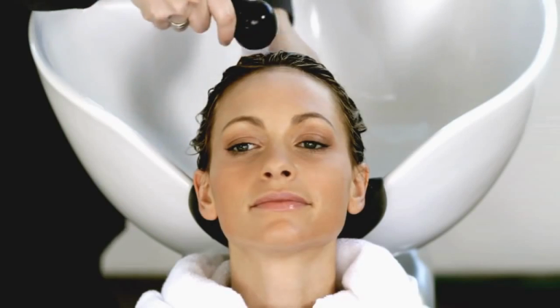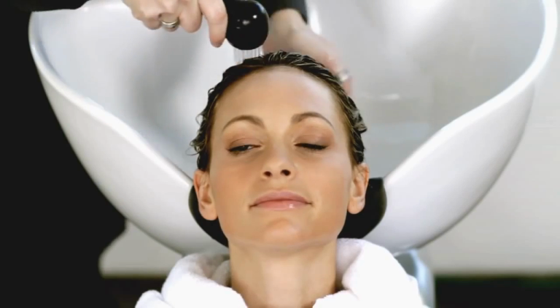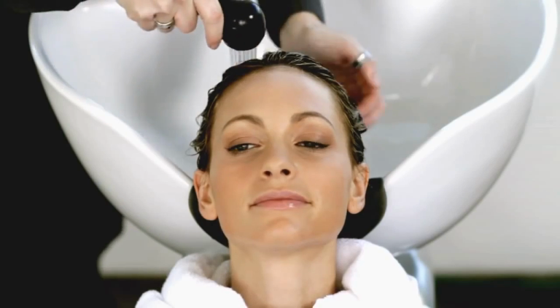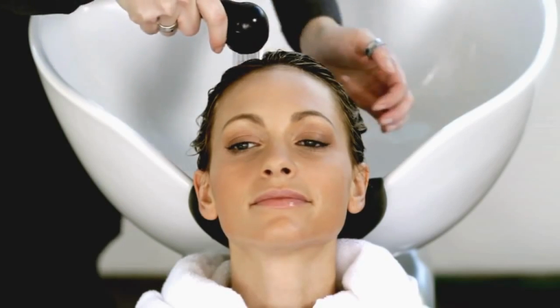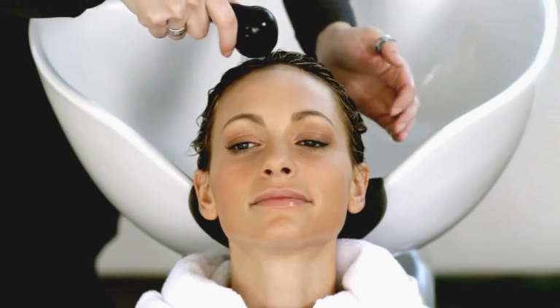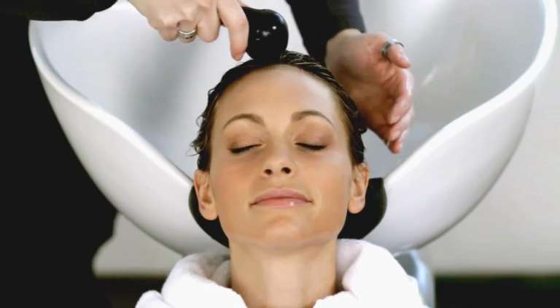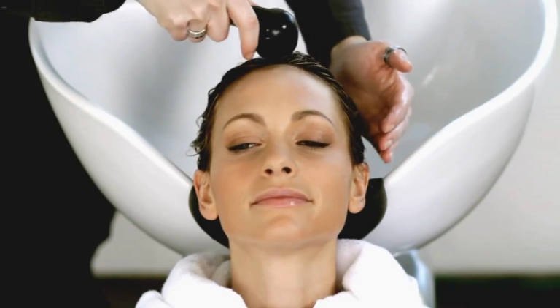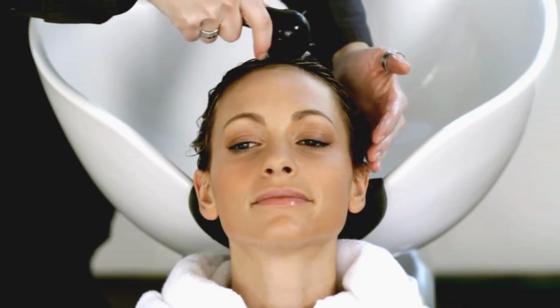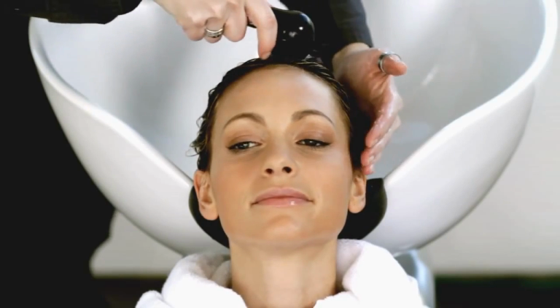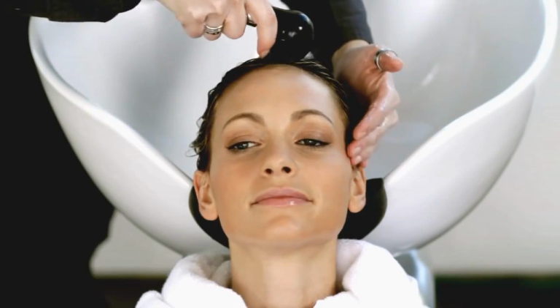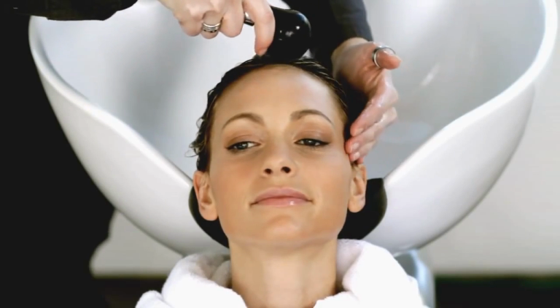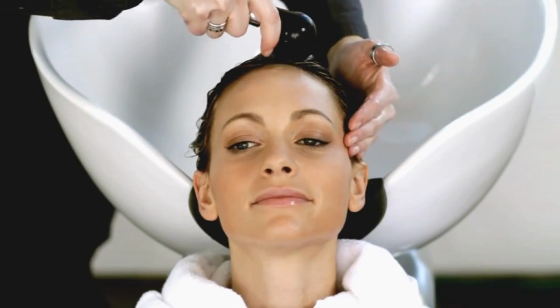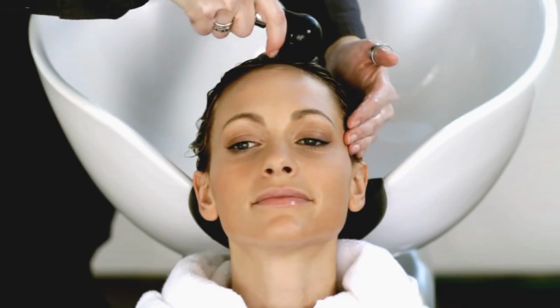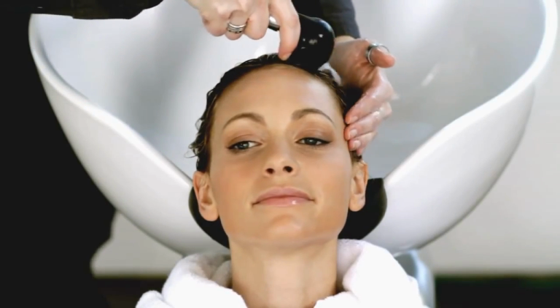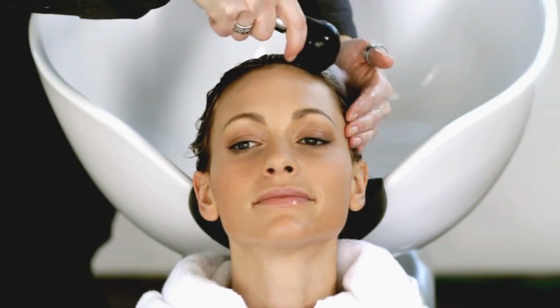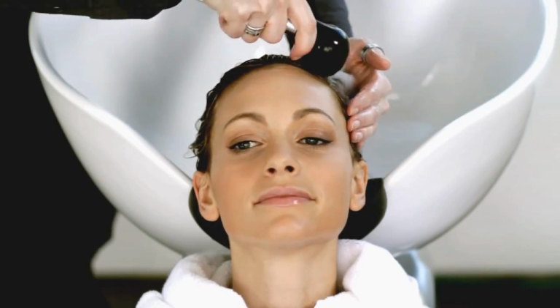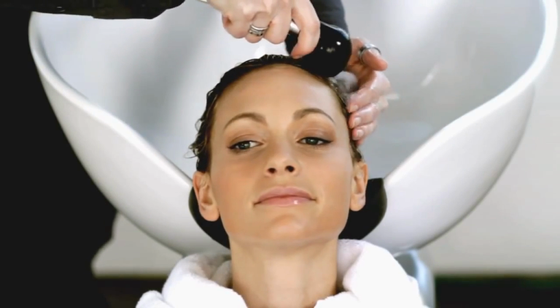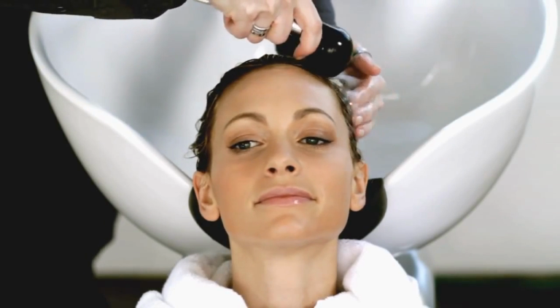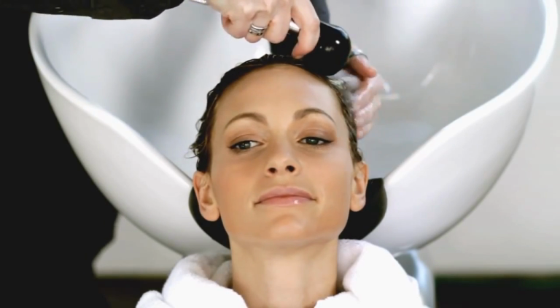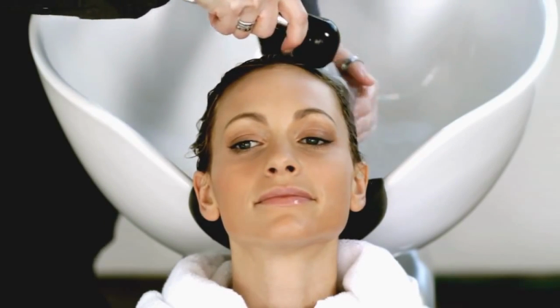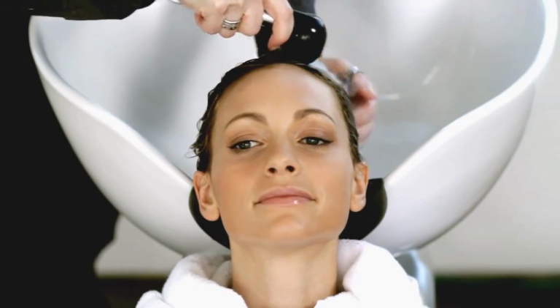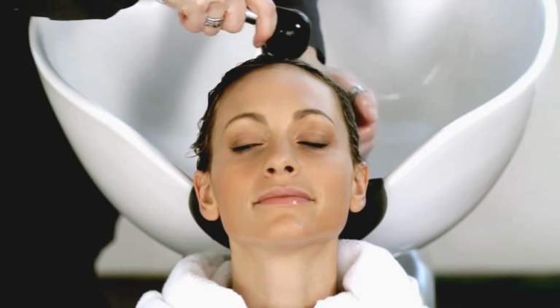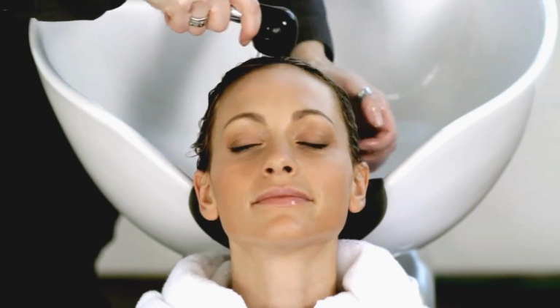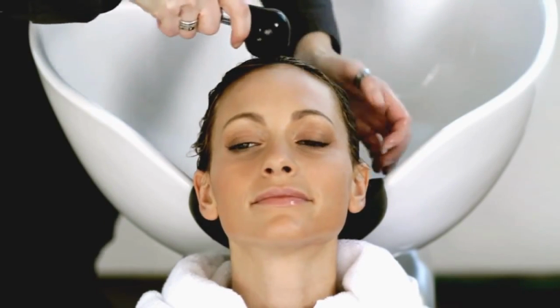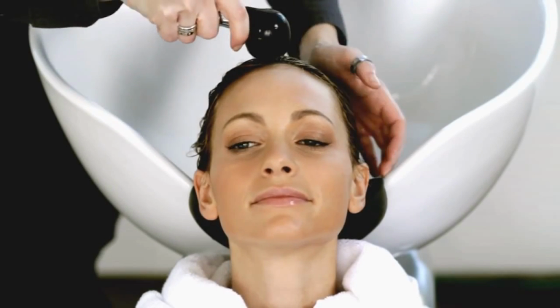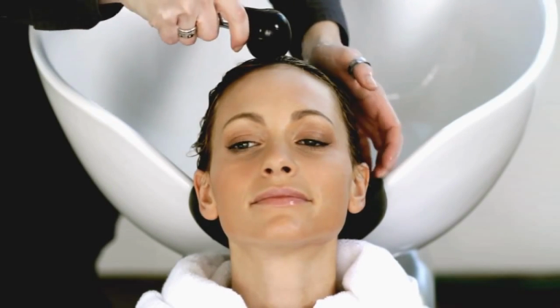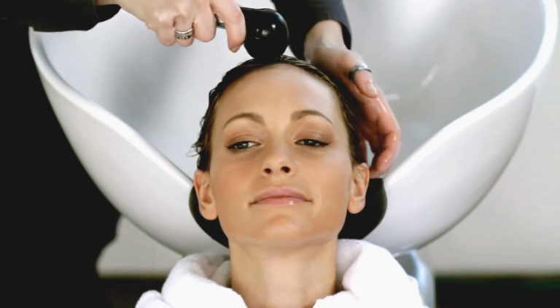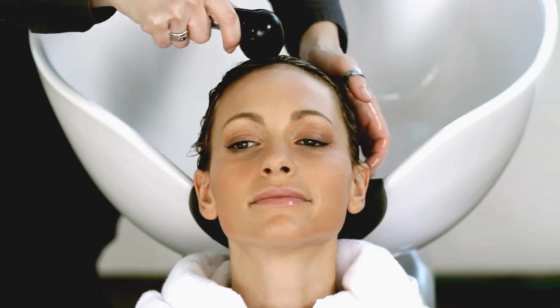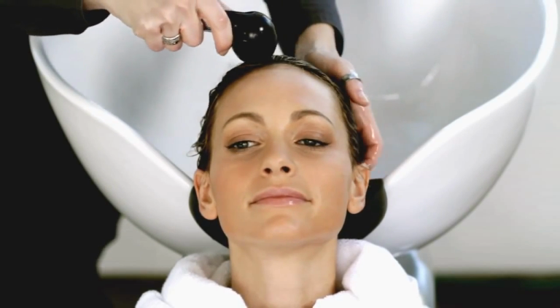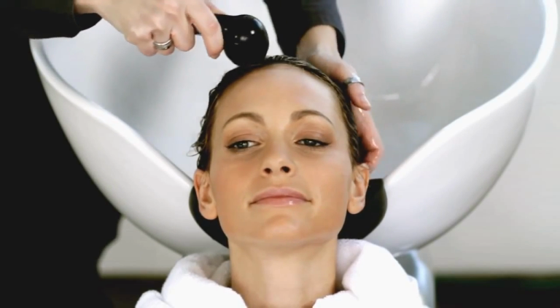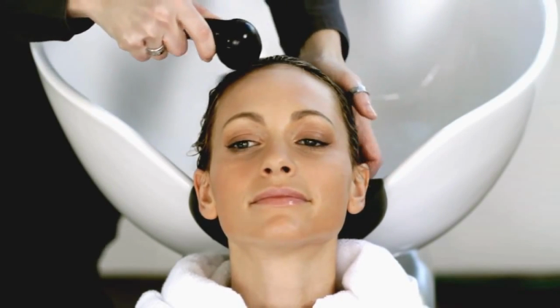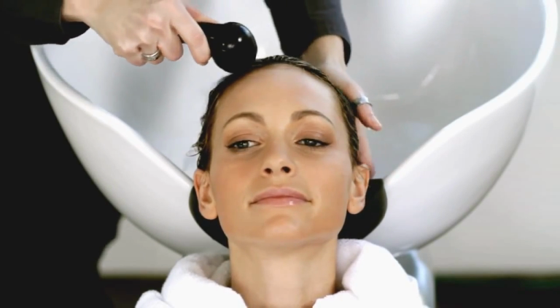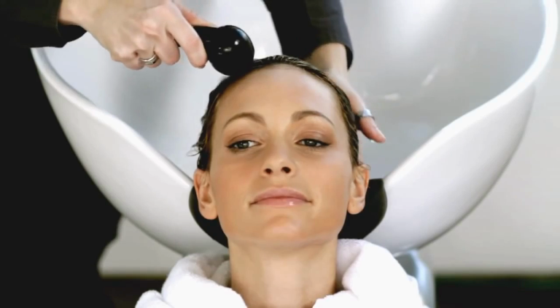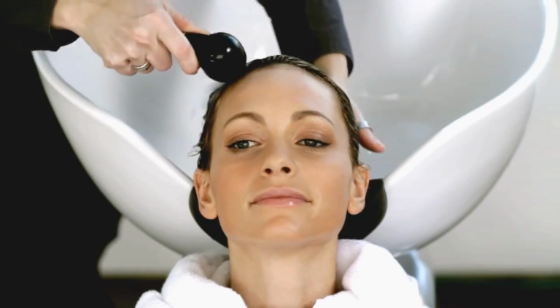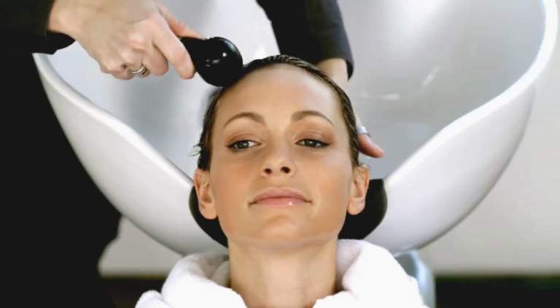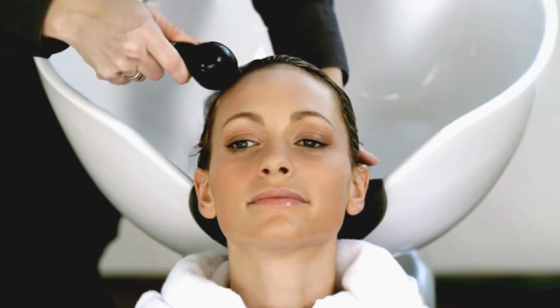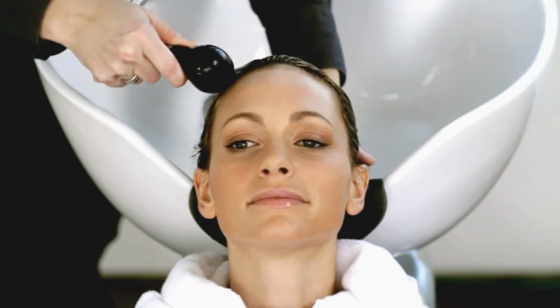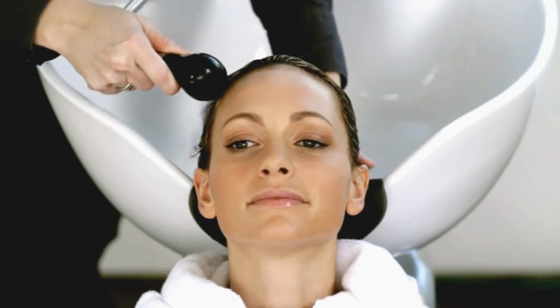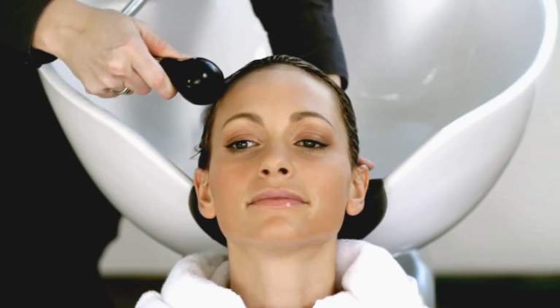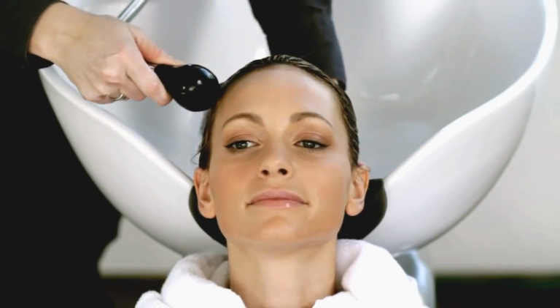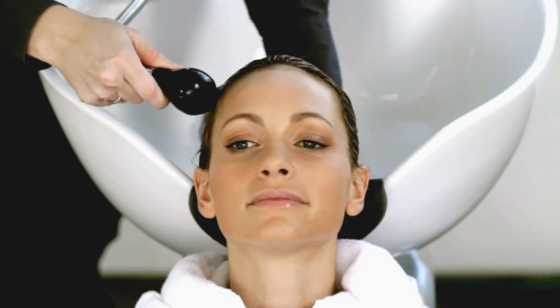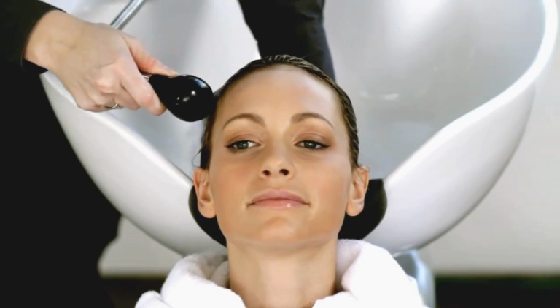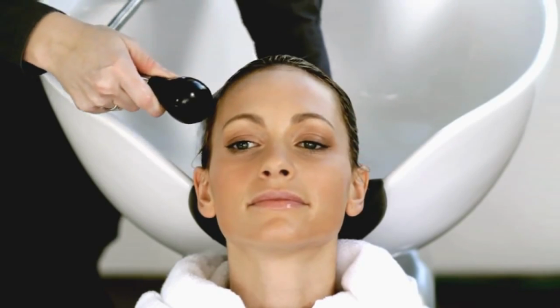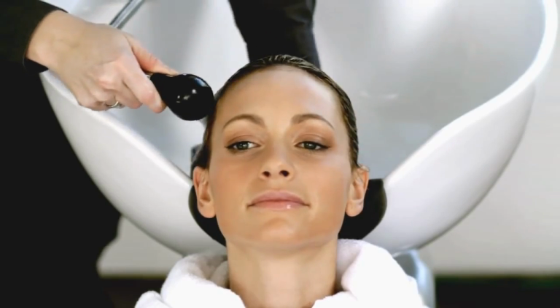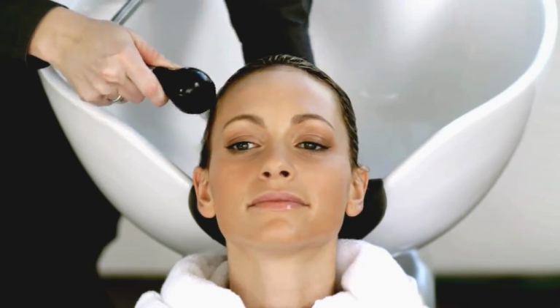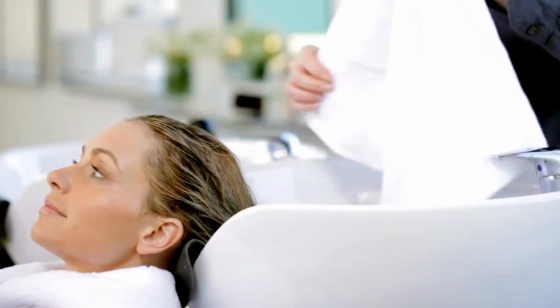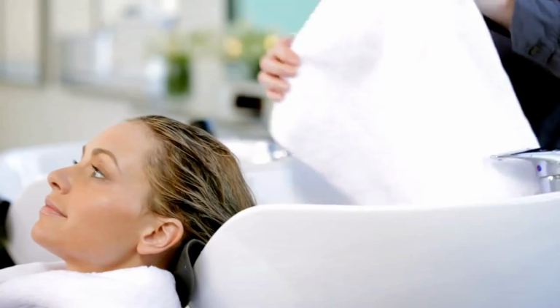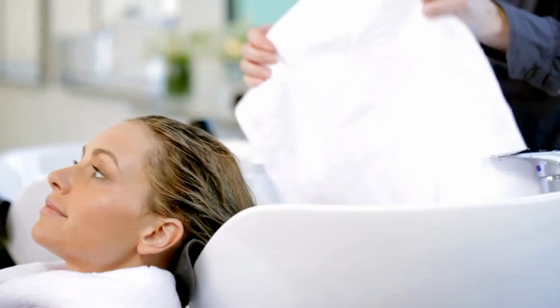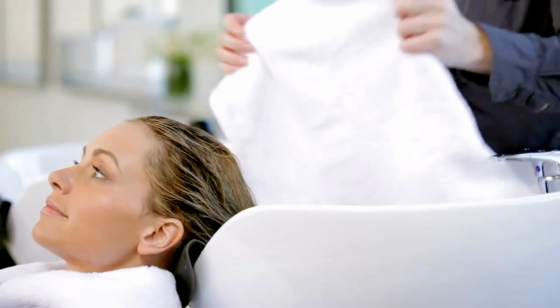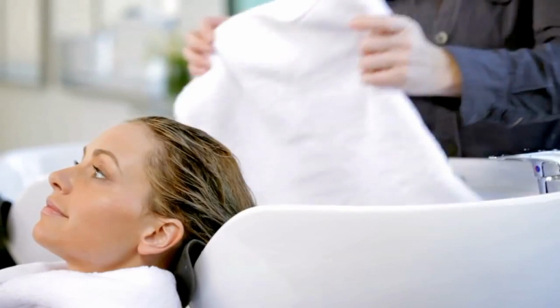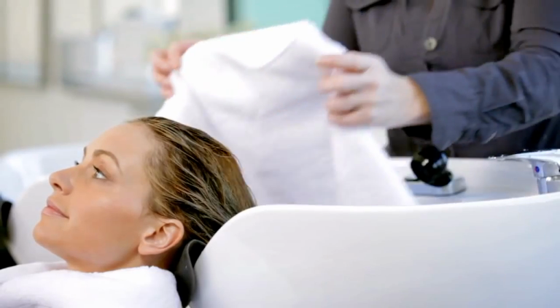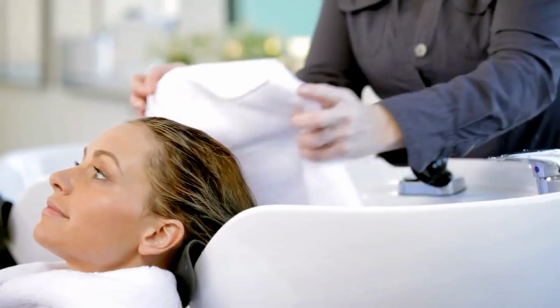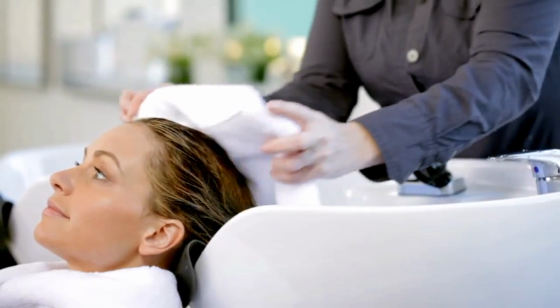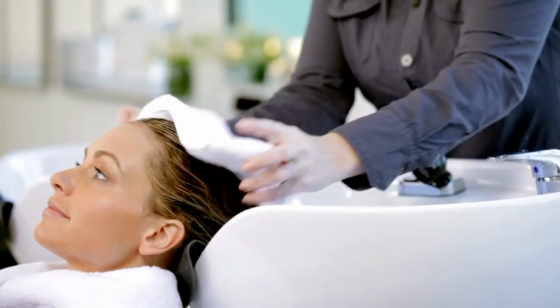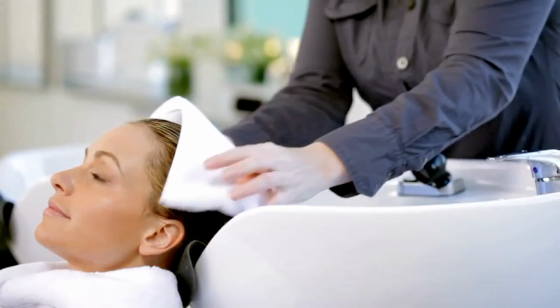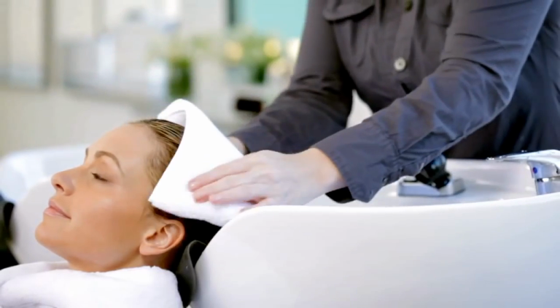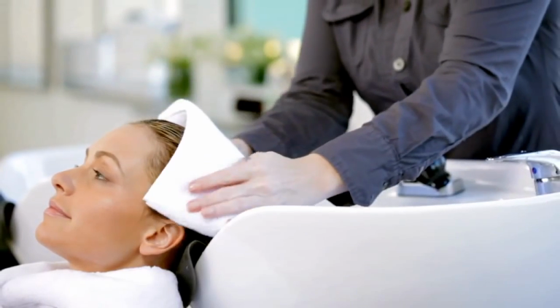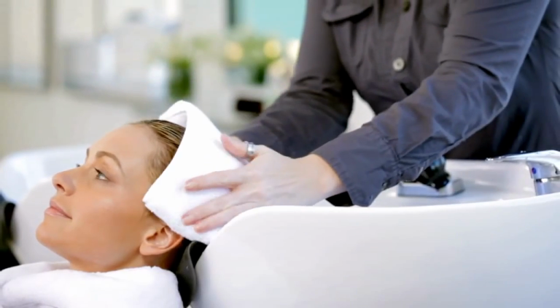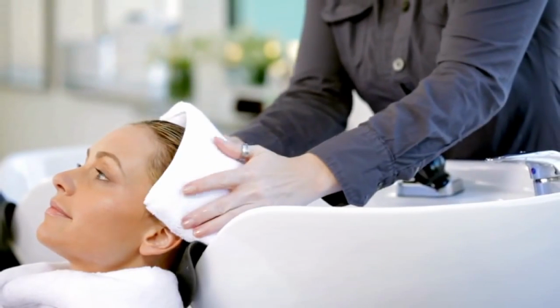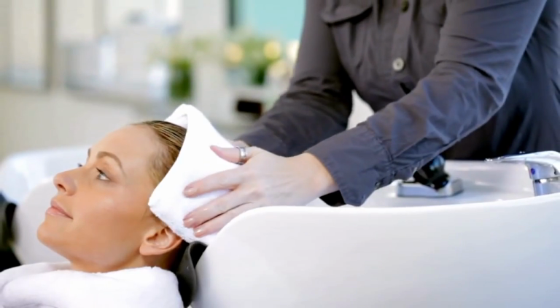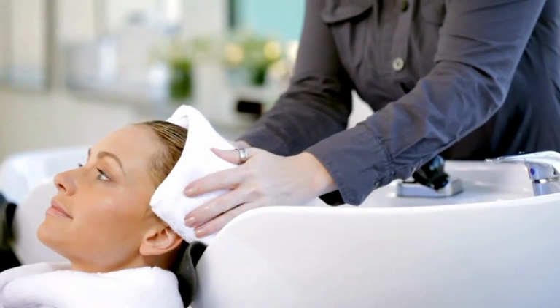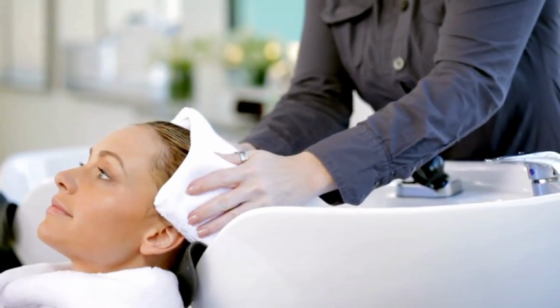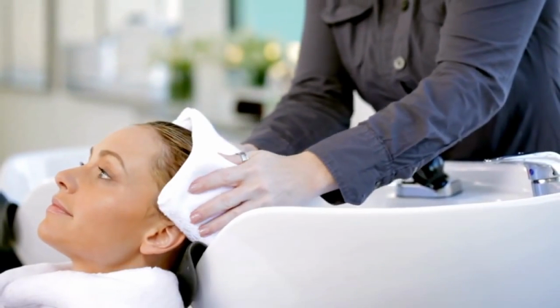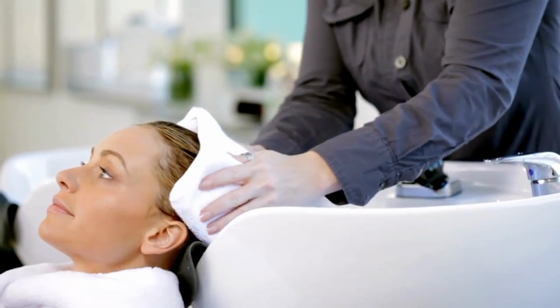Rinse thoroughly and towel dry before finishing your three-part regimen with Nioxin Scalp Treatment.